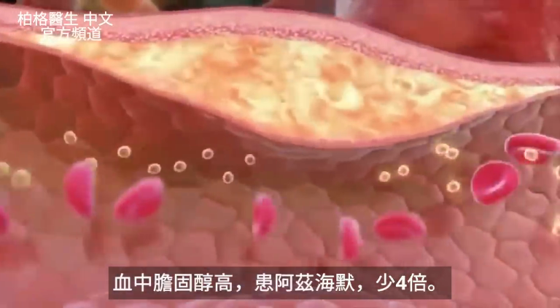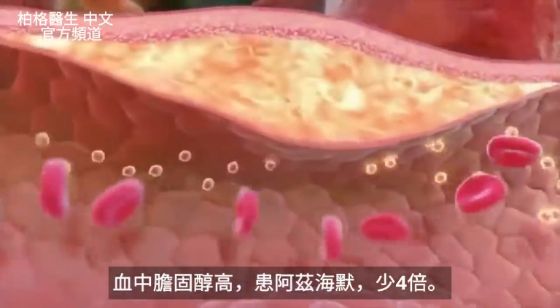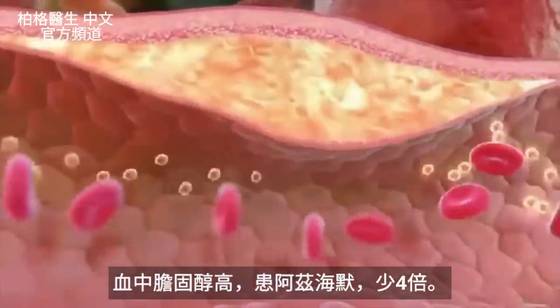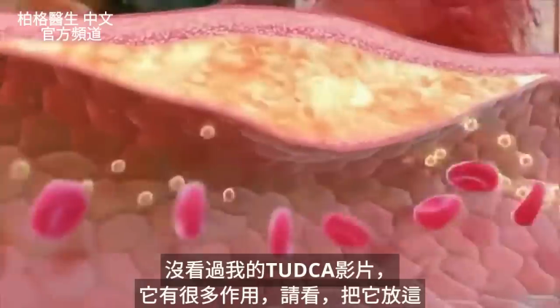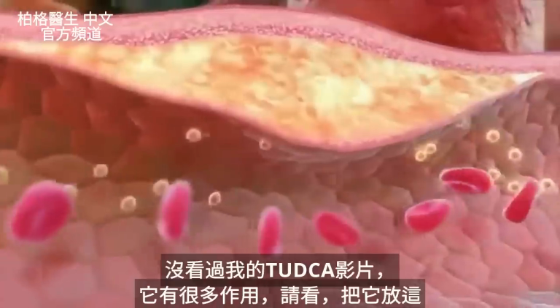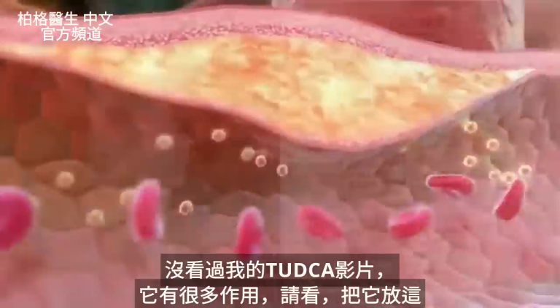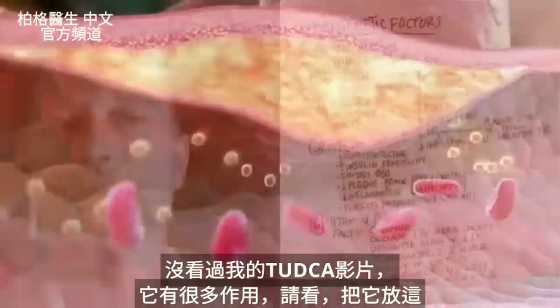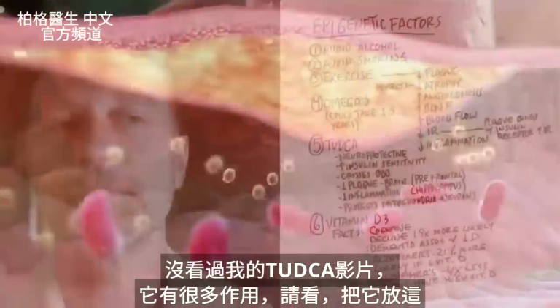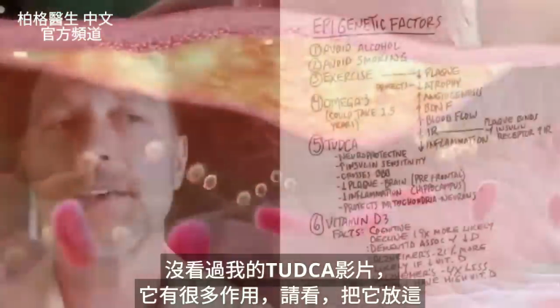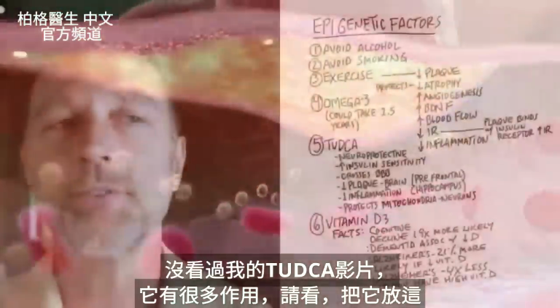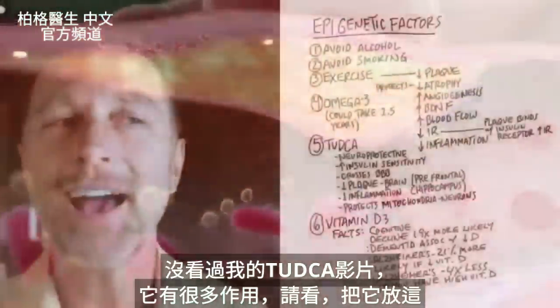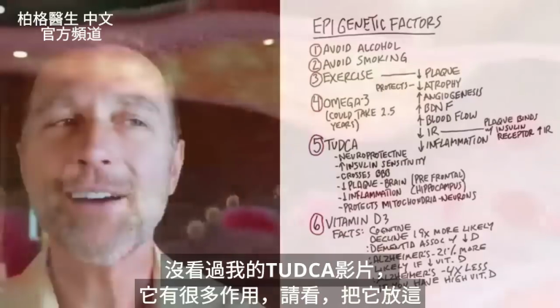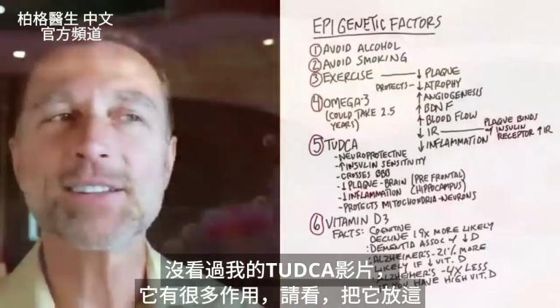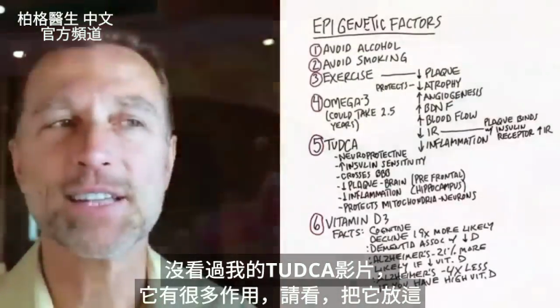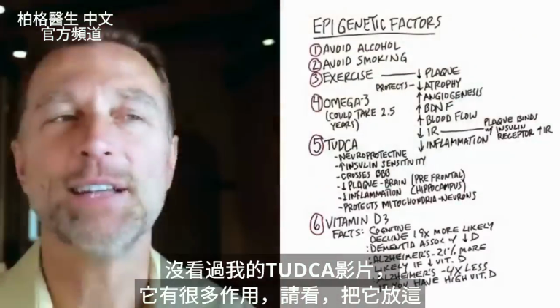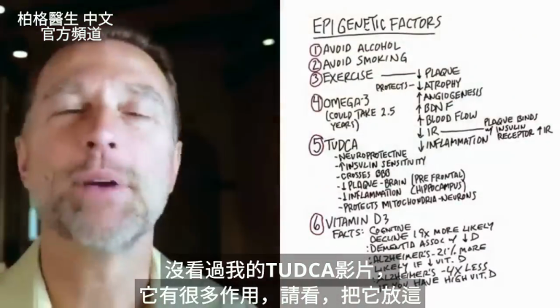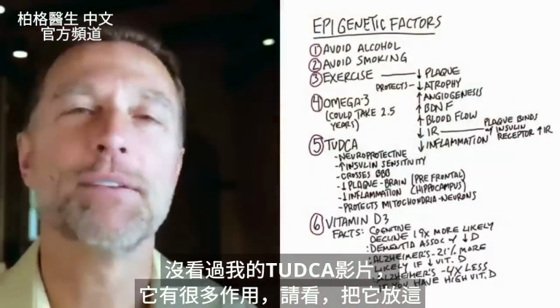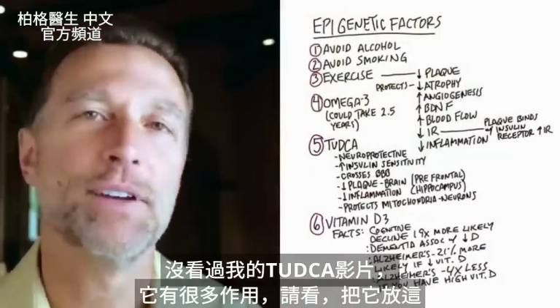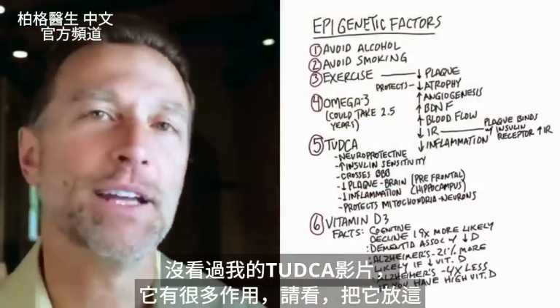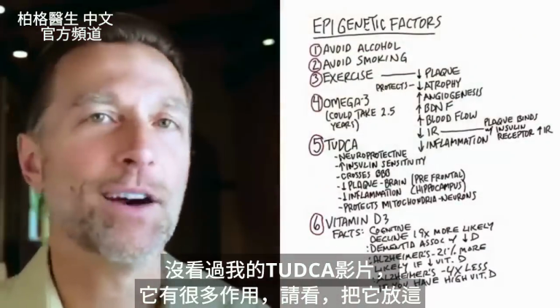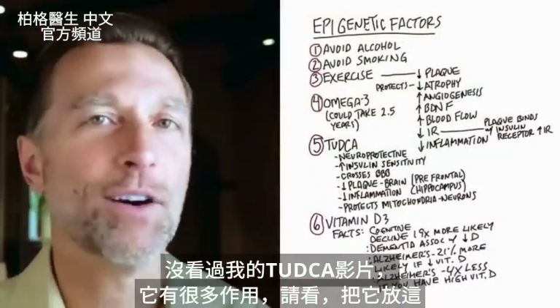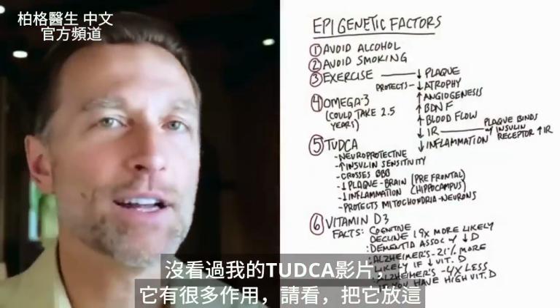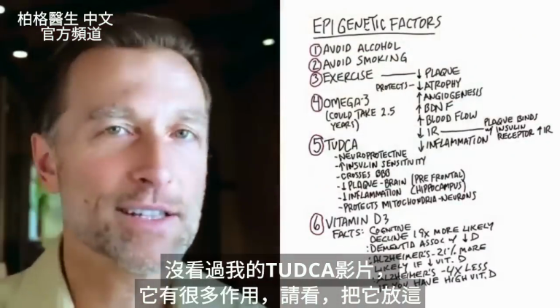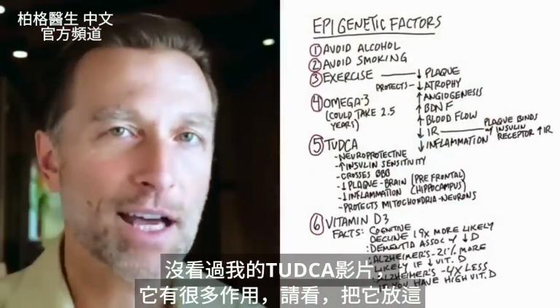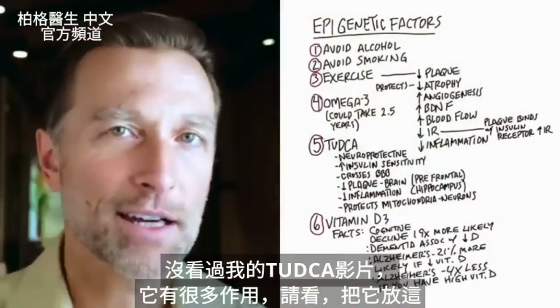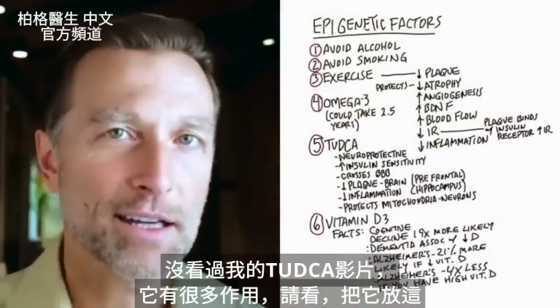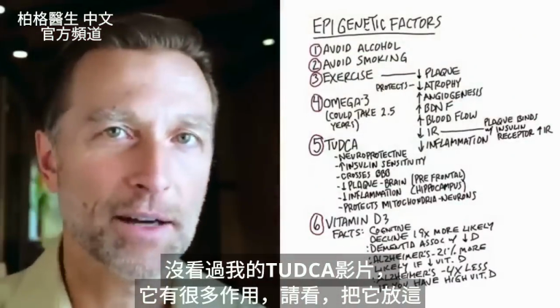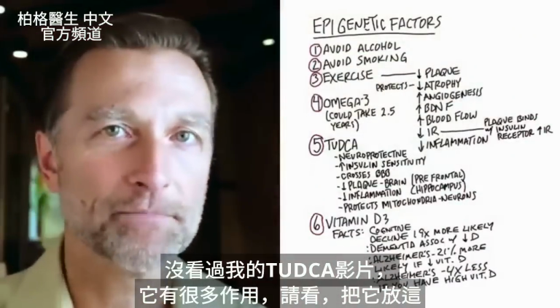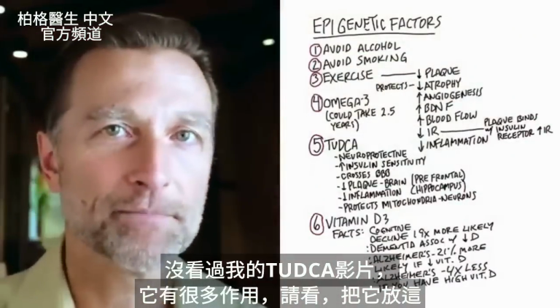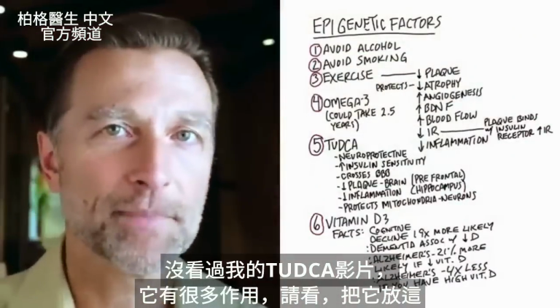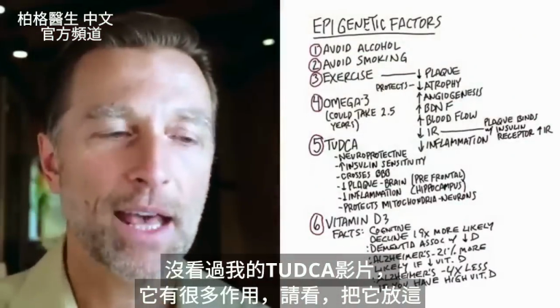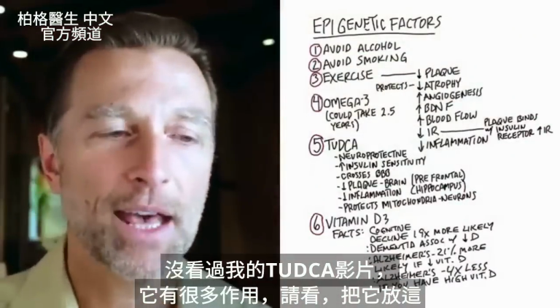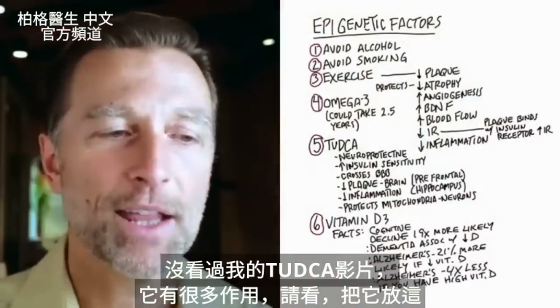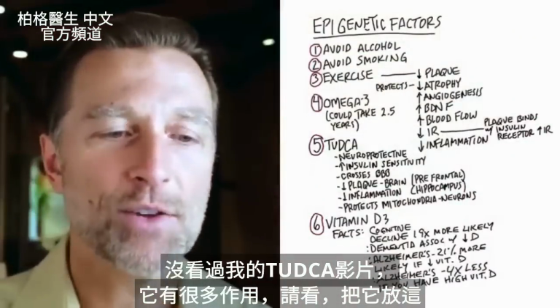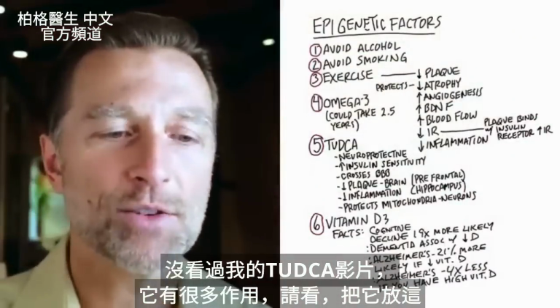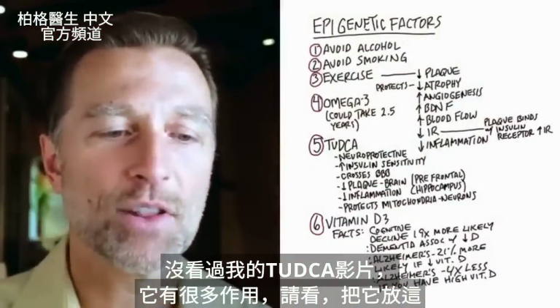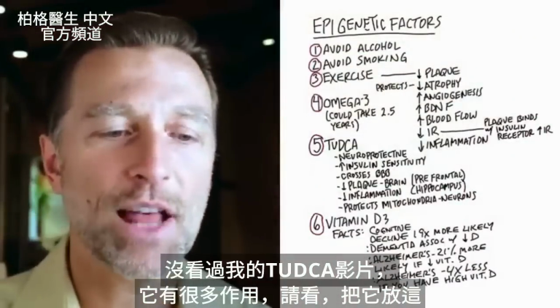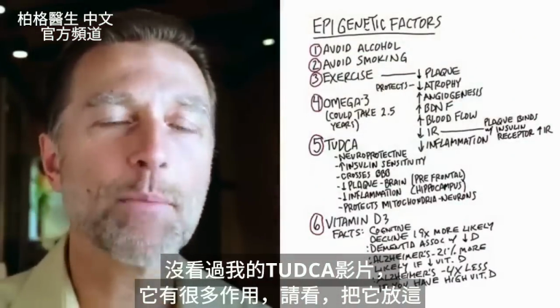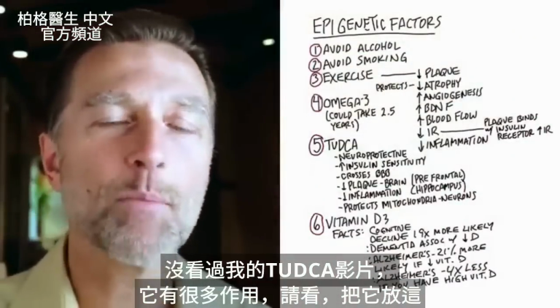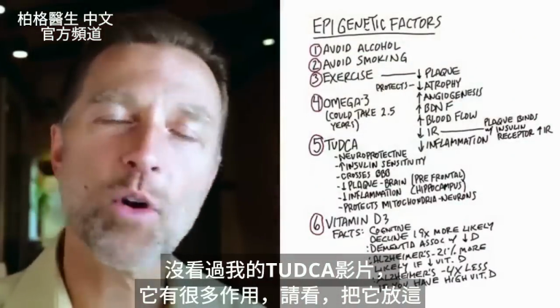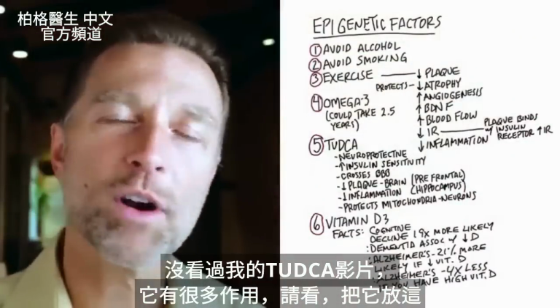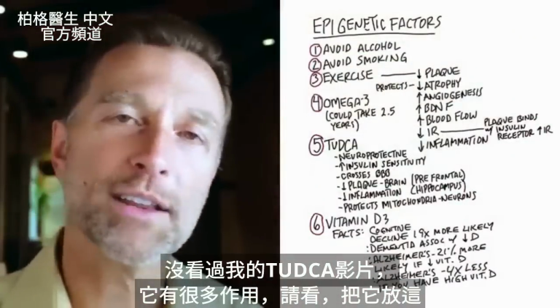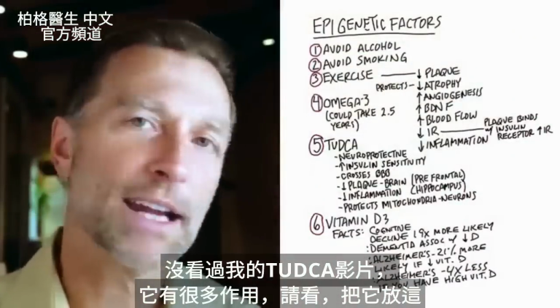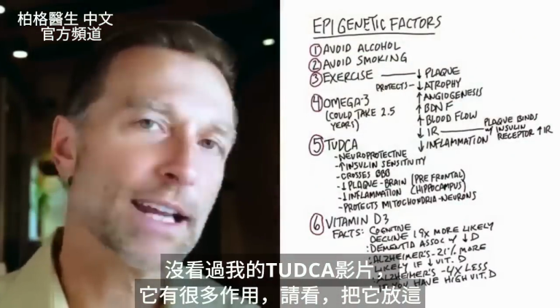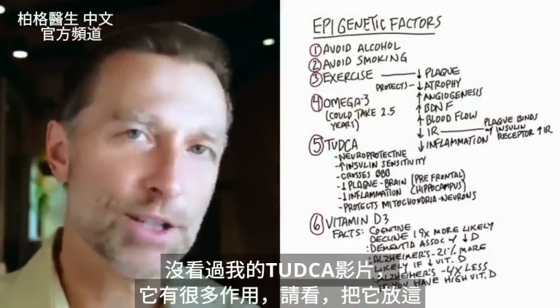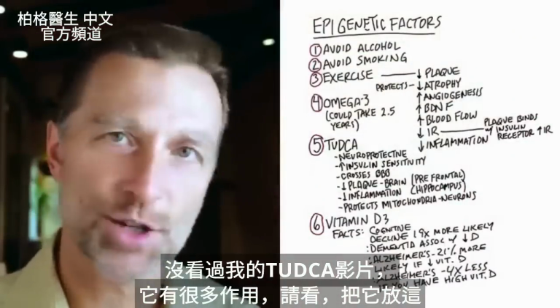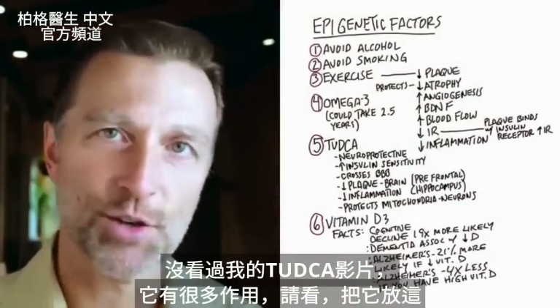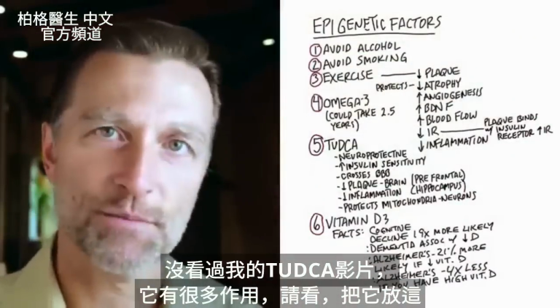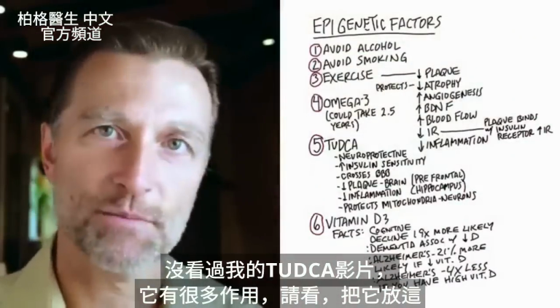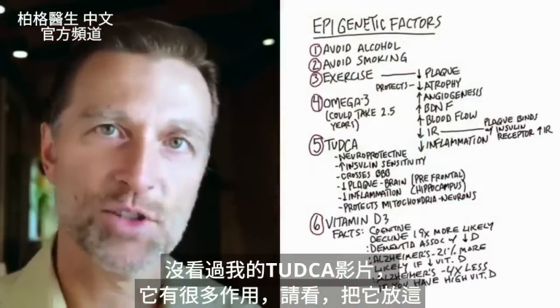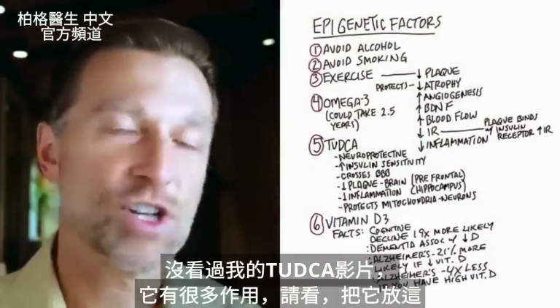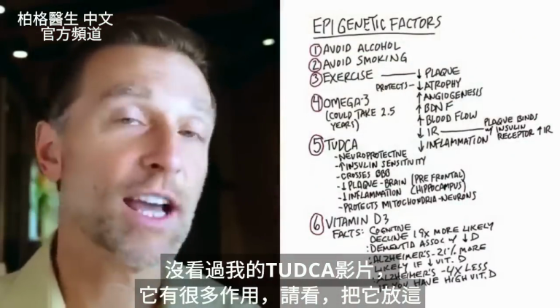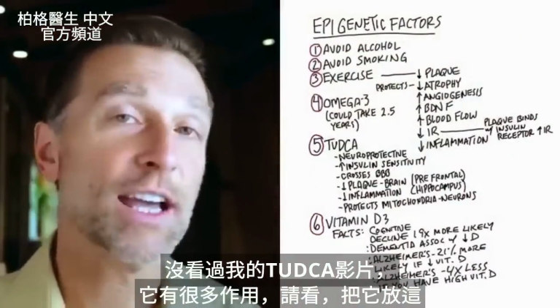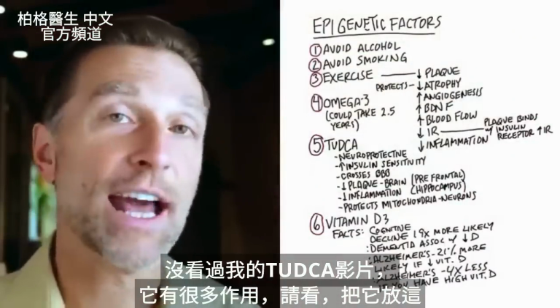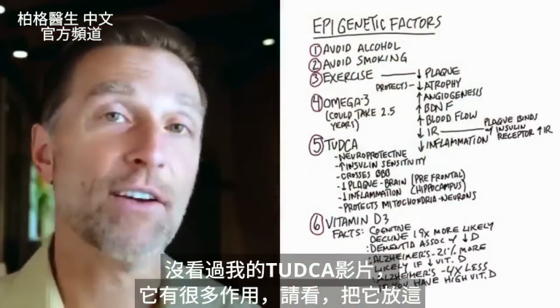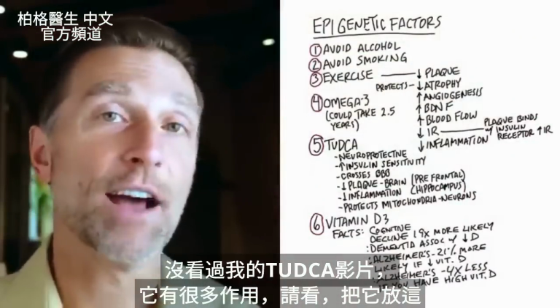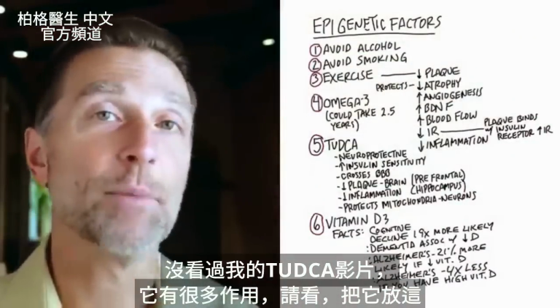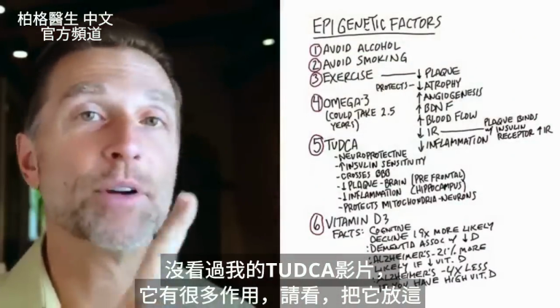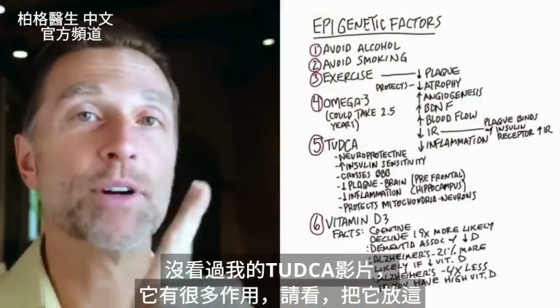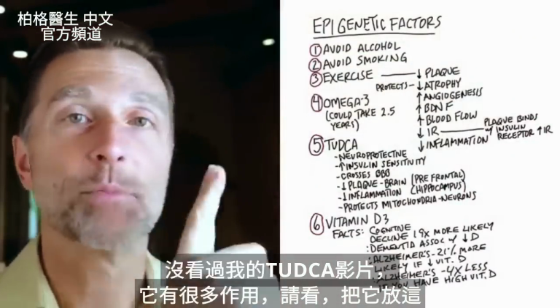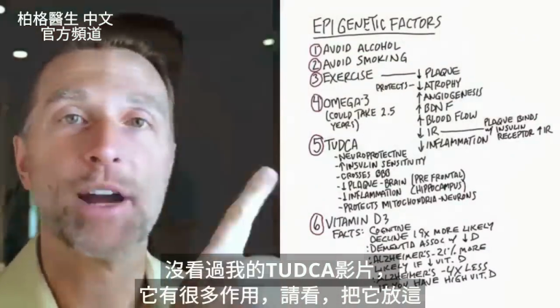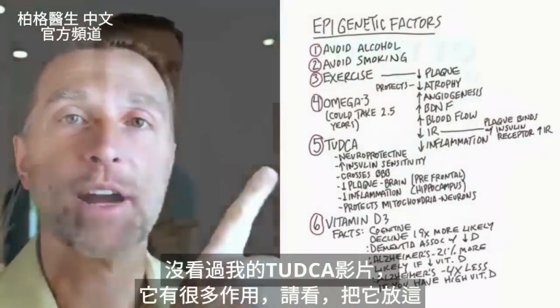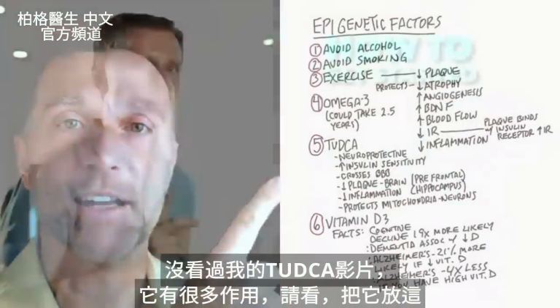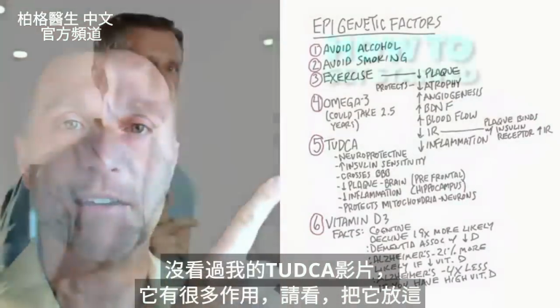If you haven't seen my video on TUDCA, there's a lot more that it can do. Check it out — I put it up right here.